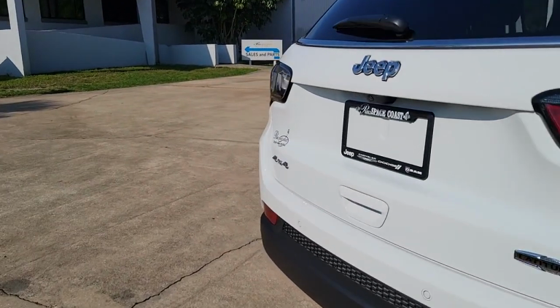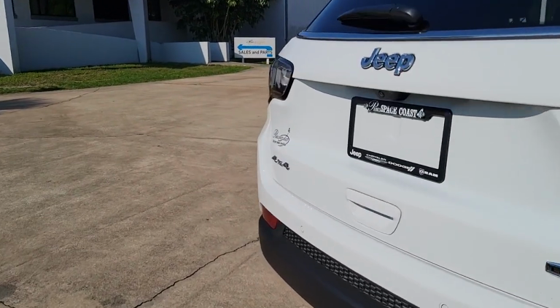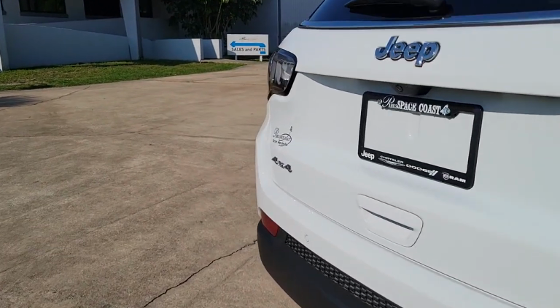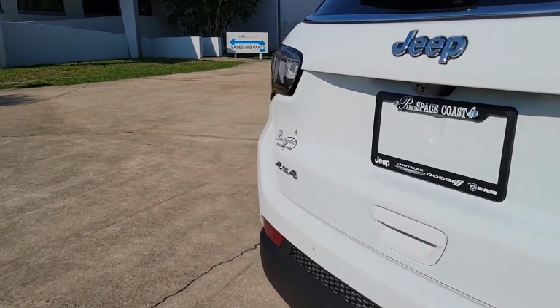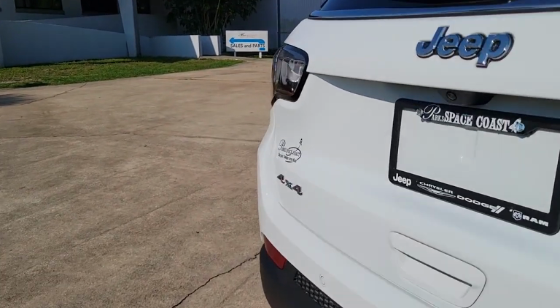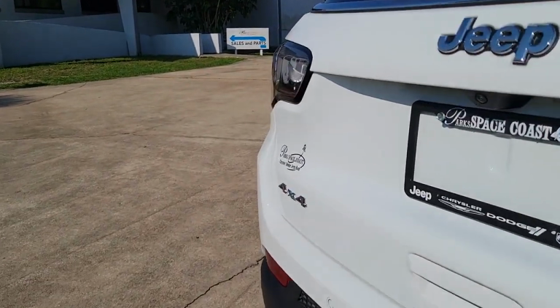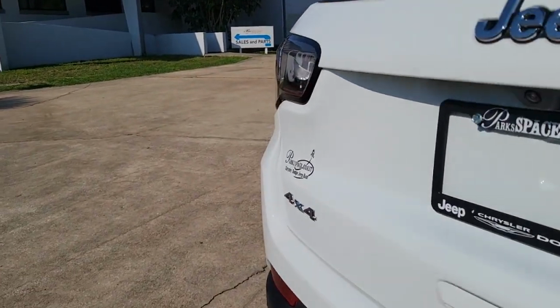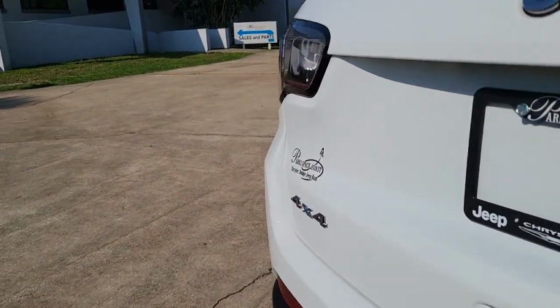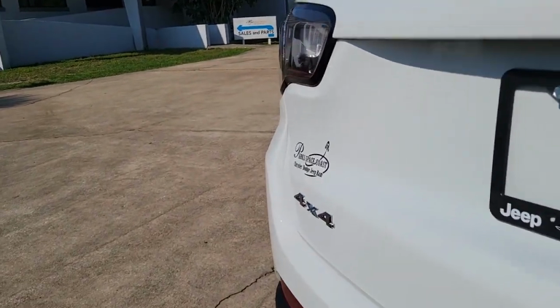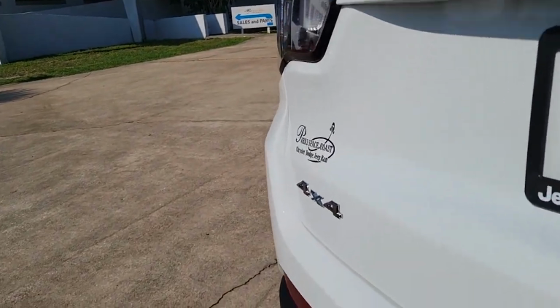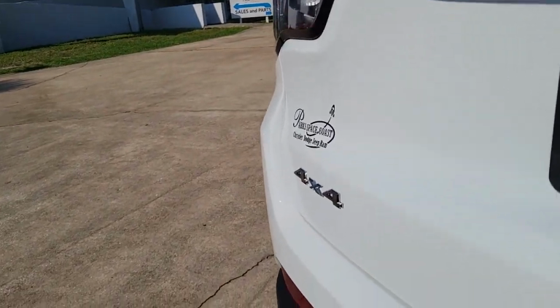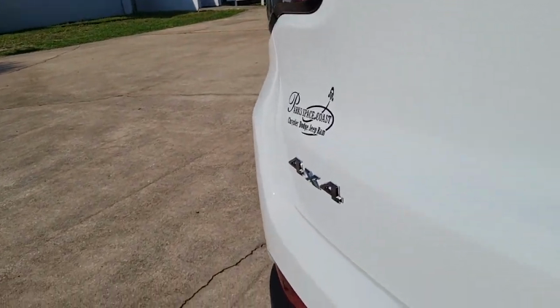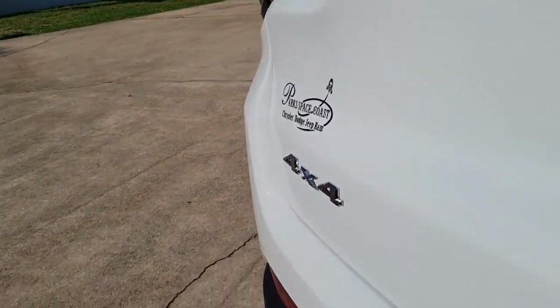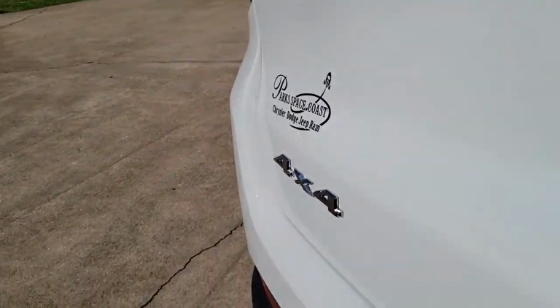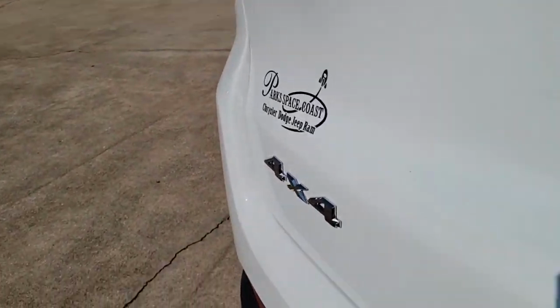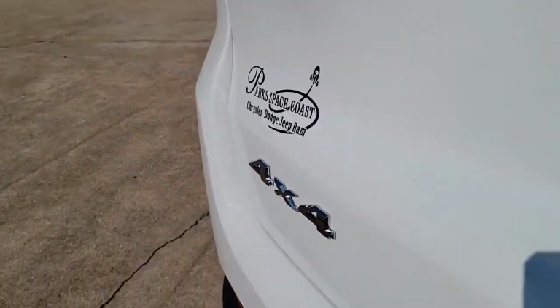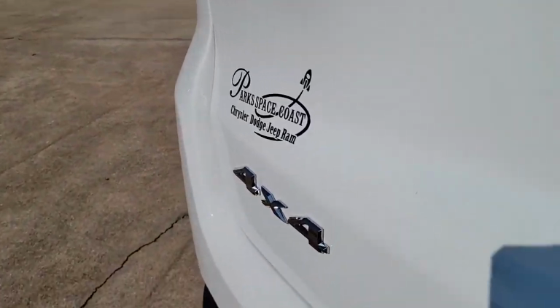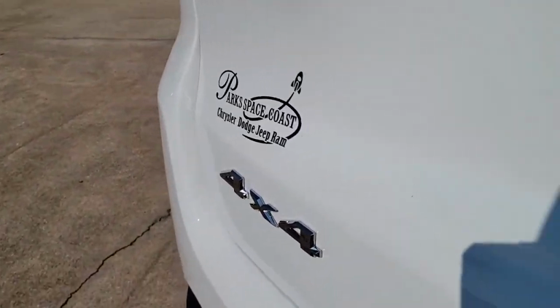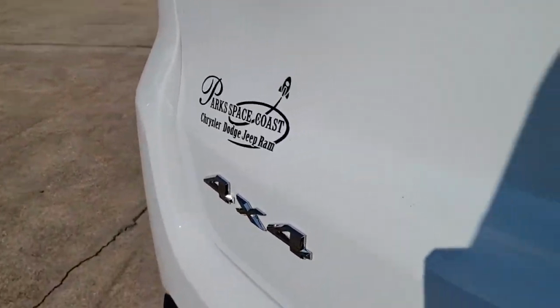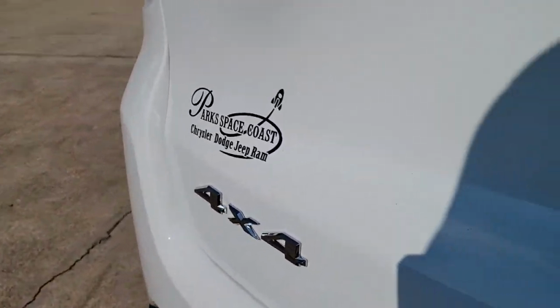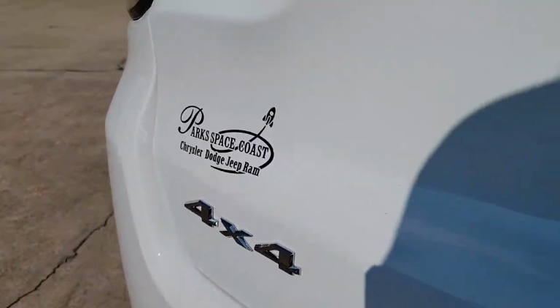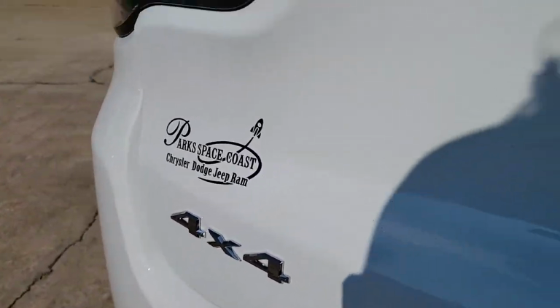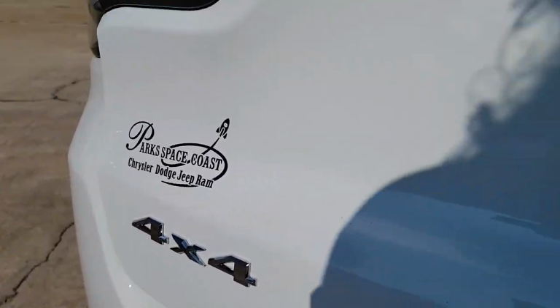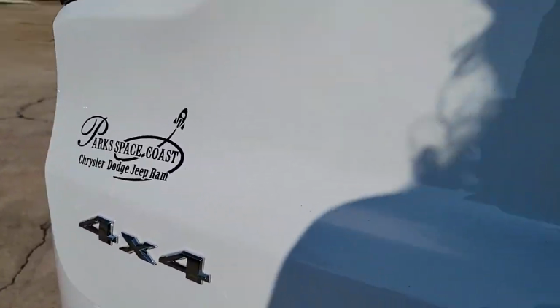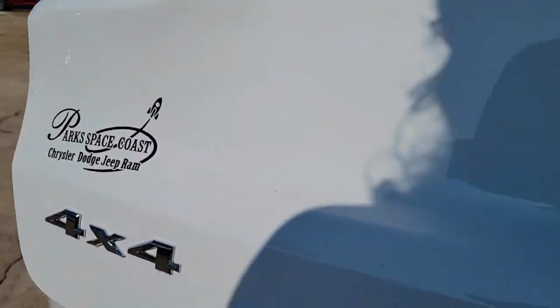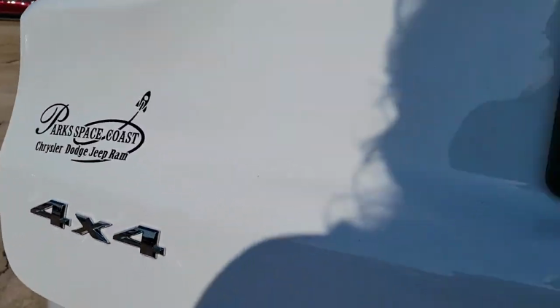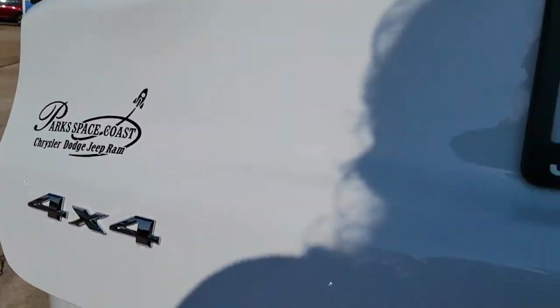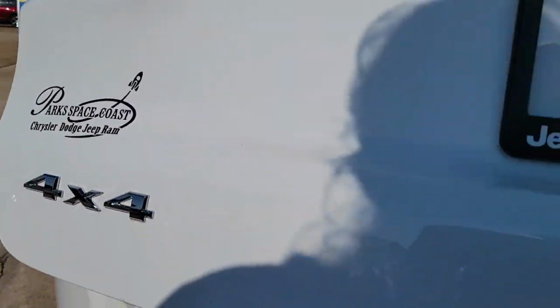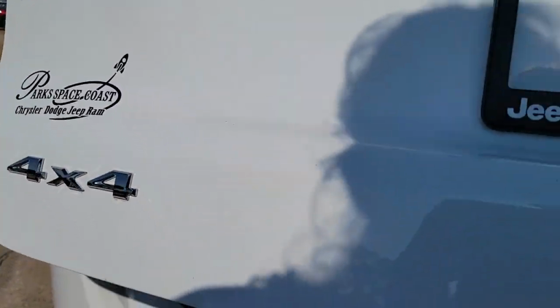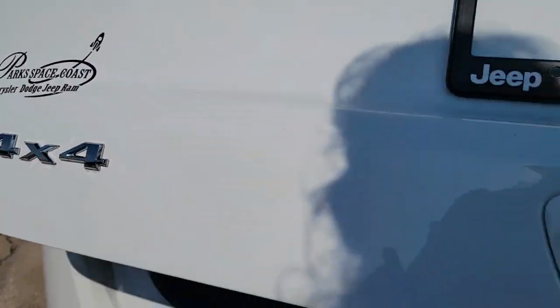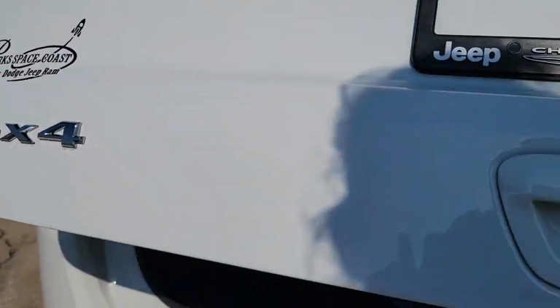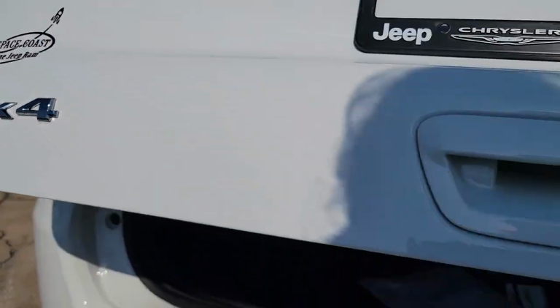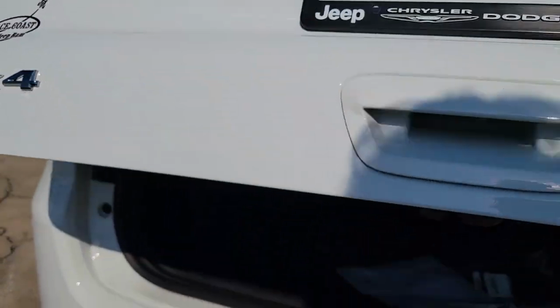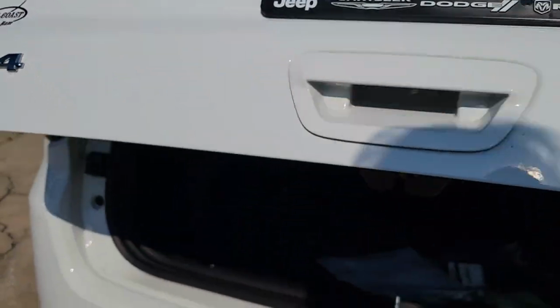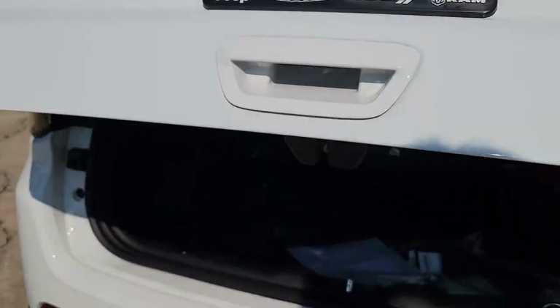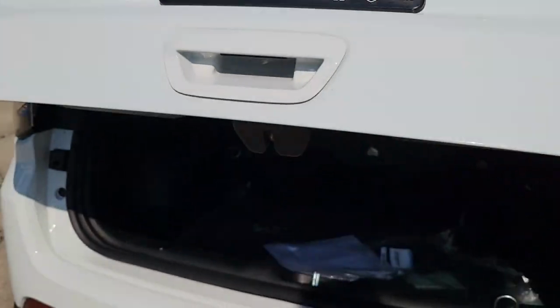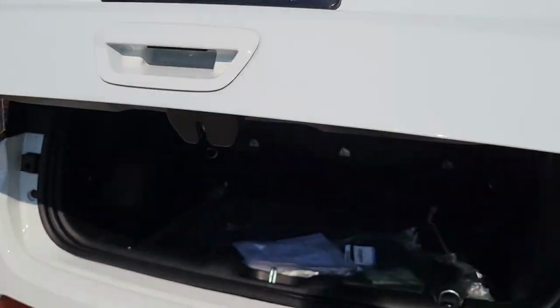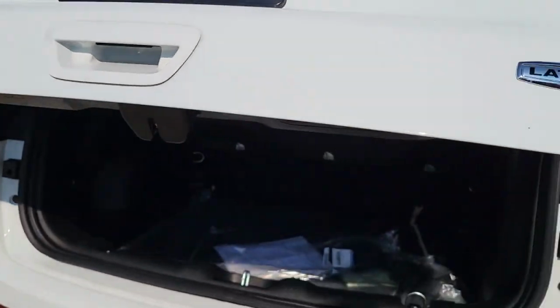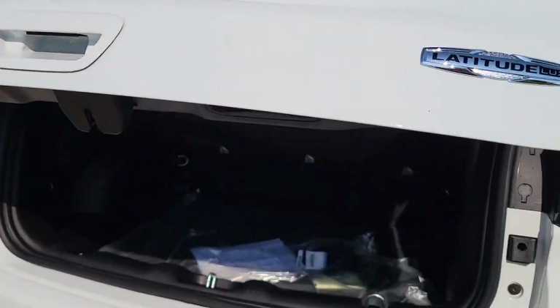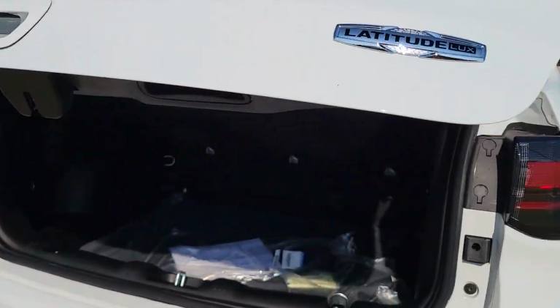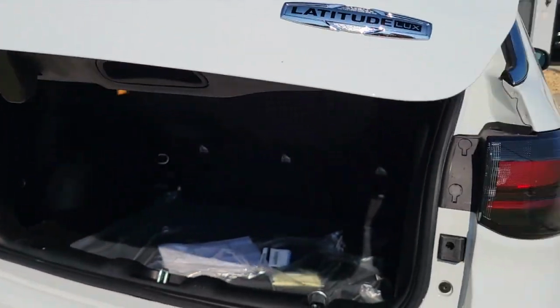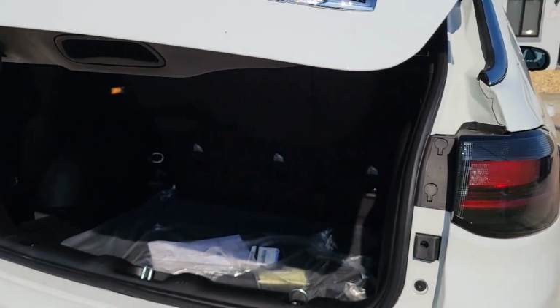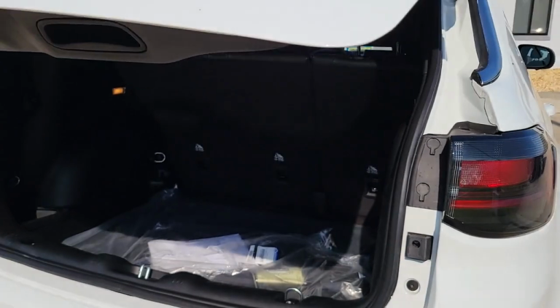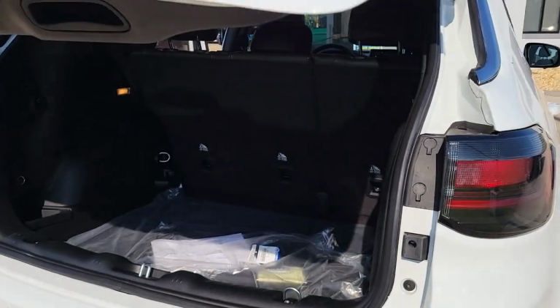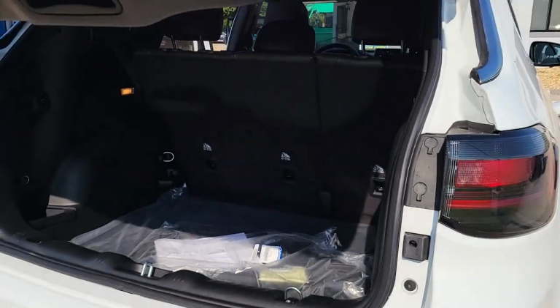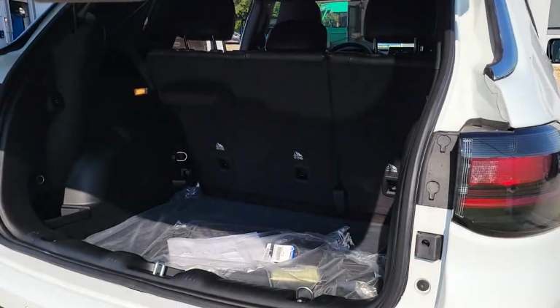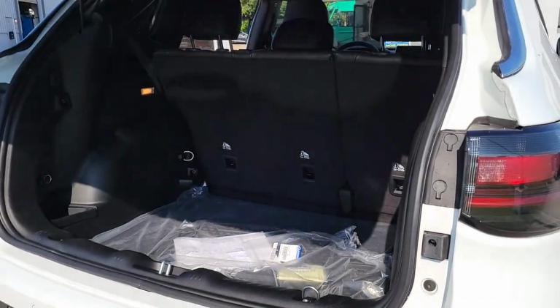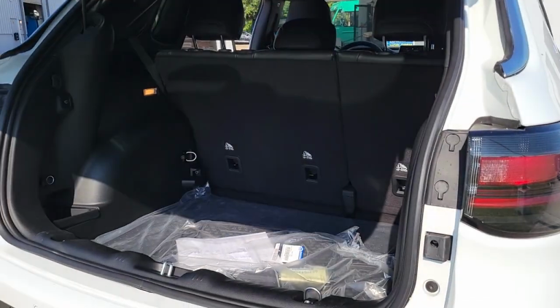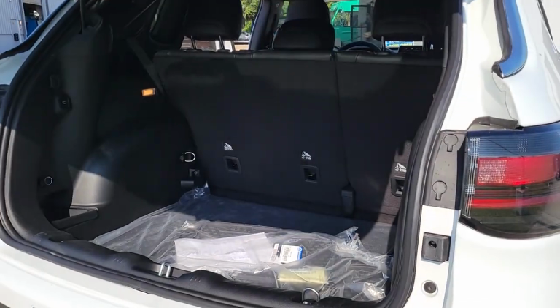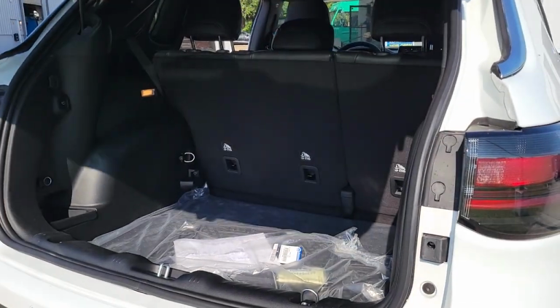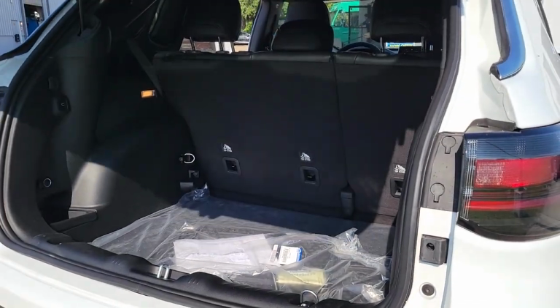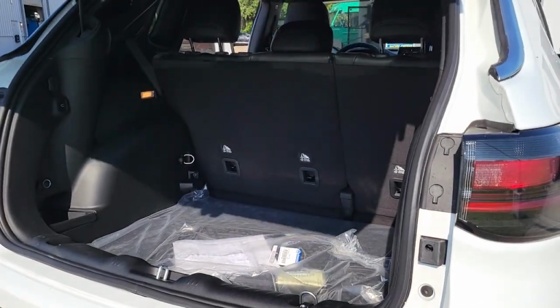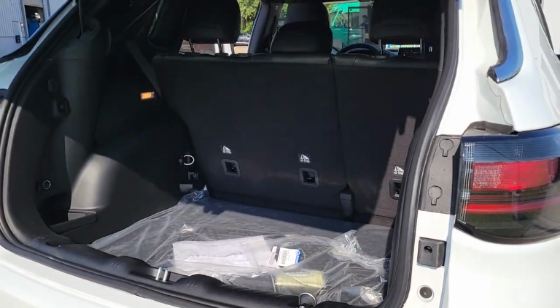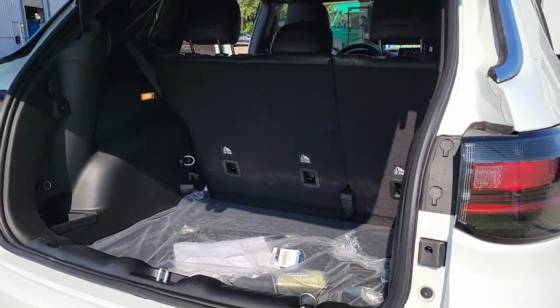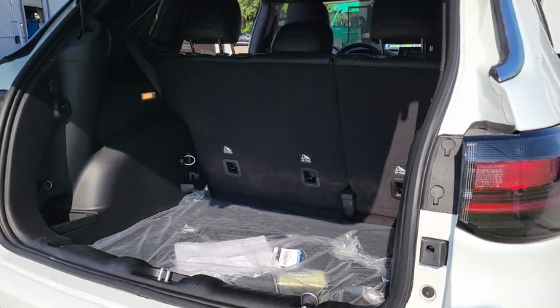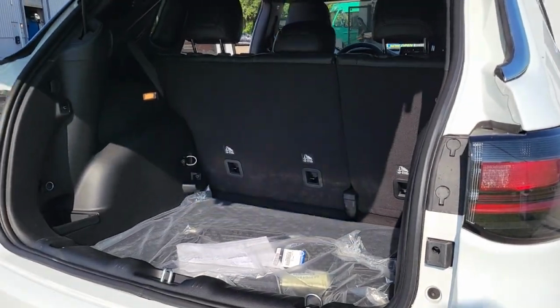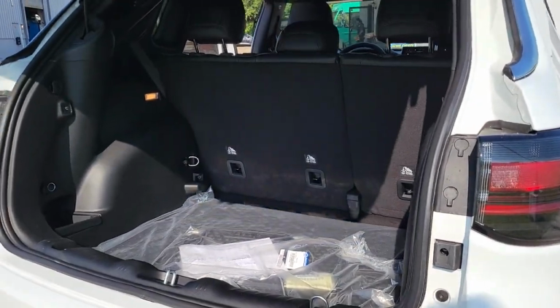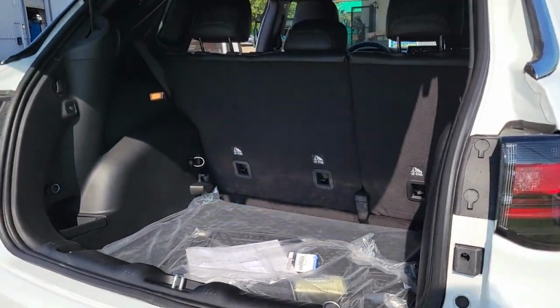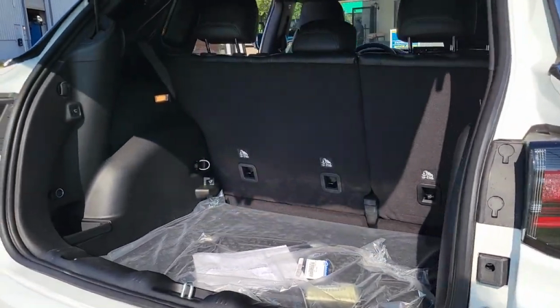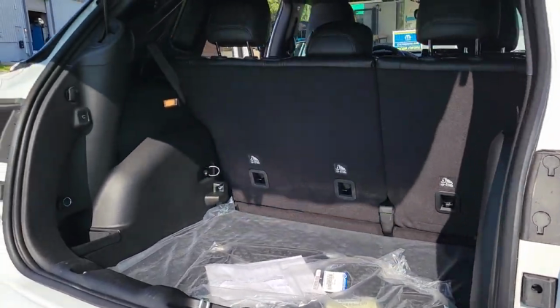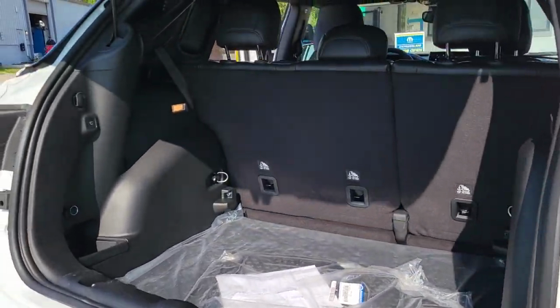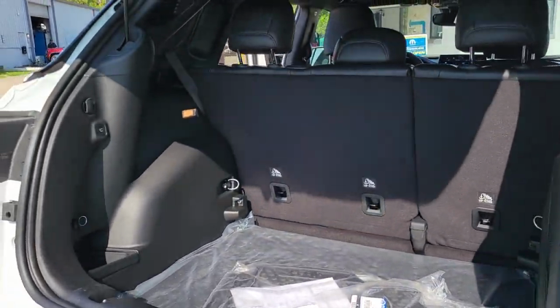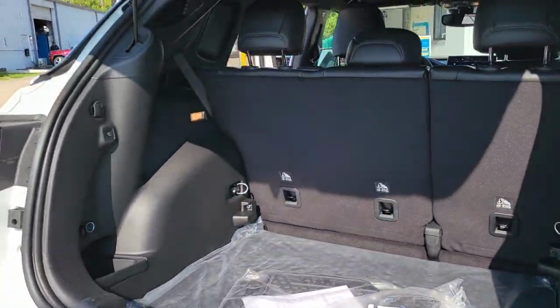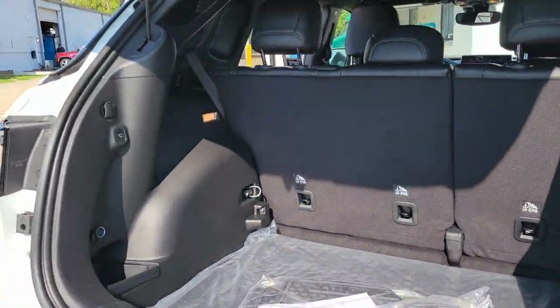Heated steering wheel. Lane departure warning. Keyless entry. Sun and moonroof. Four-cylinder engine. Fog lamps.